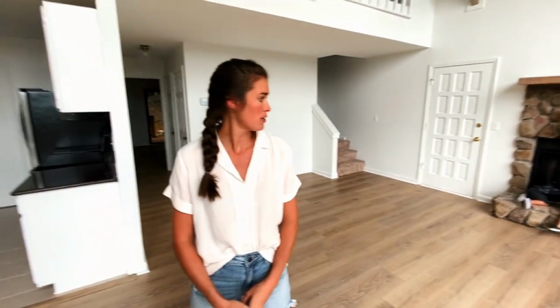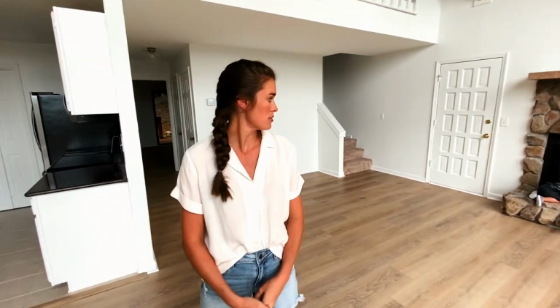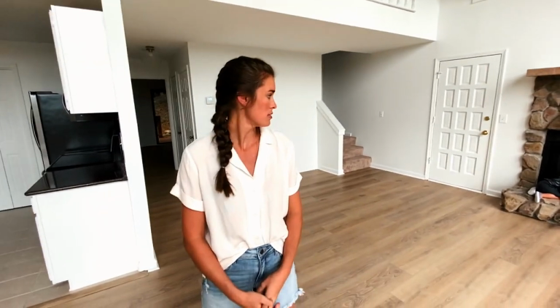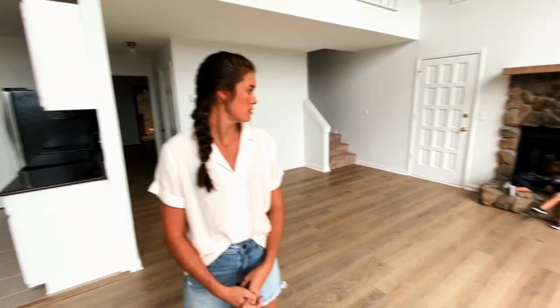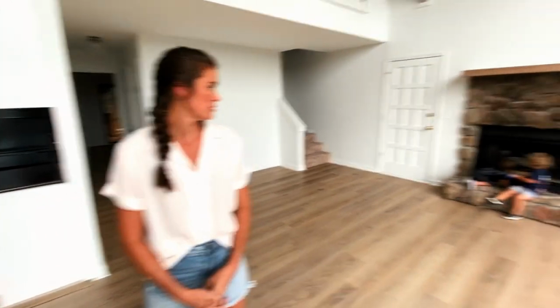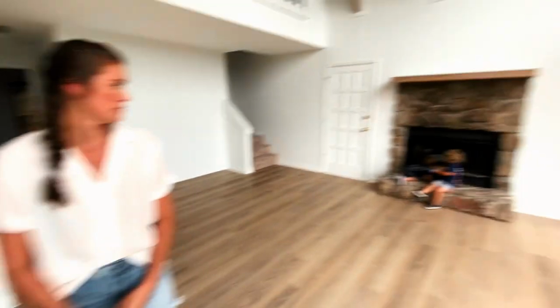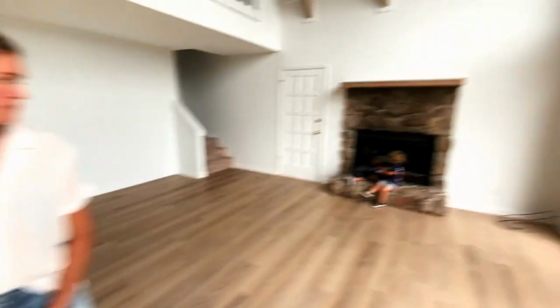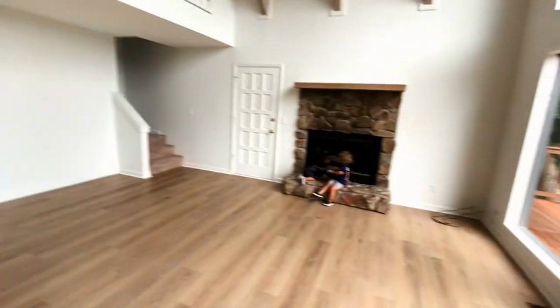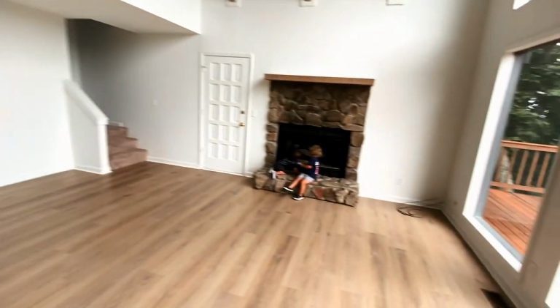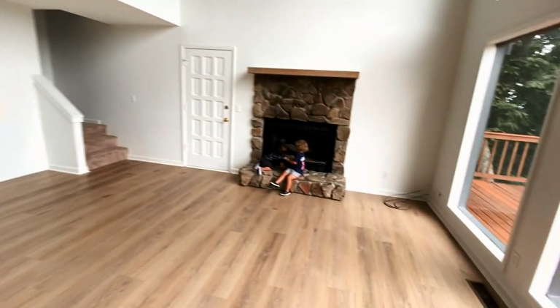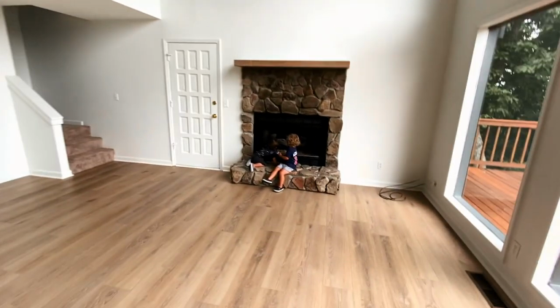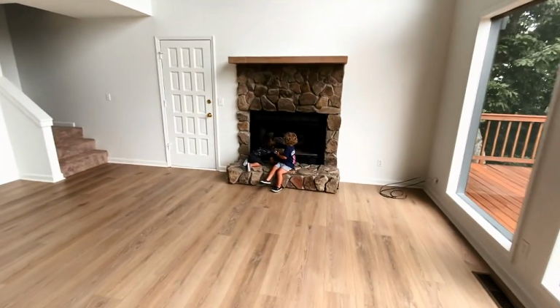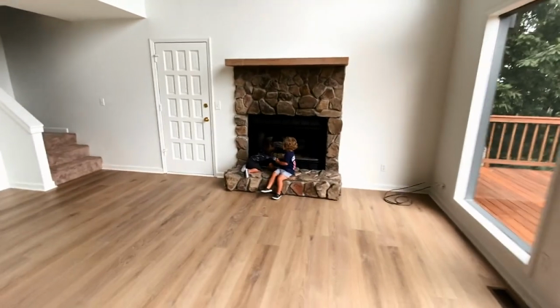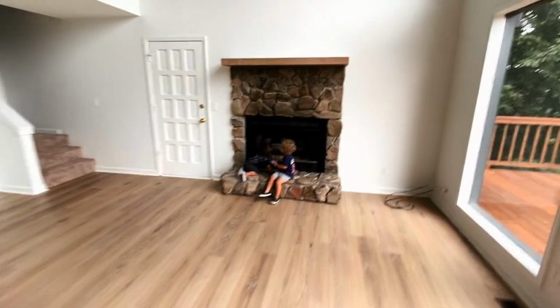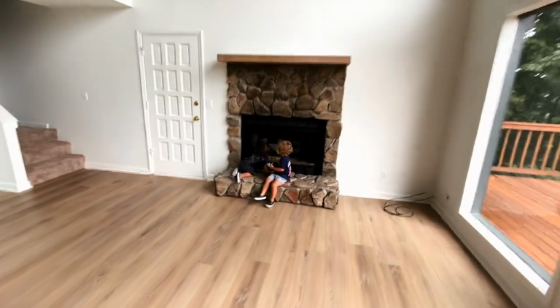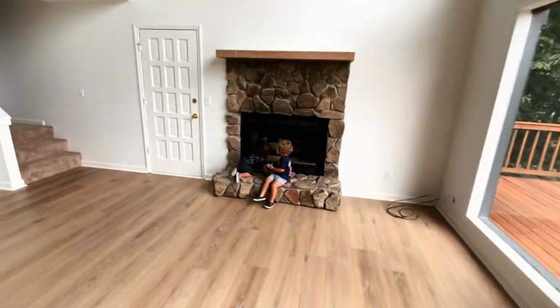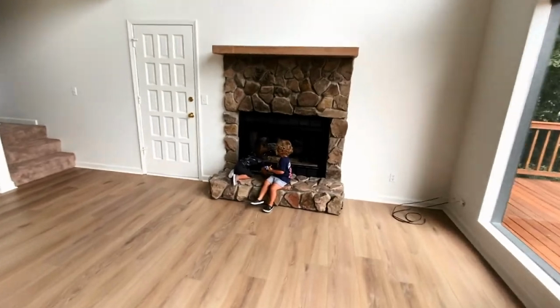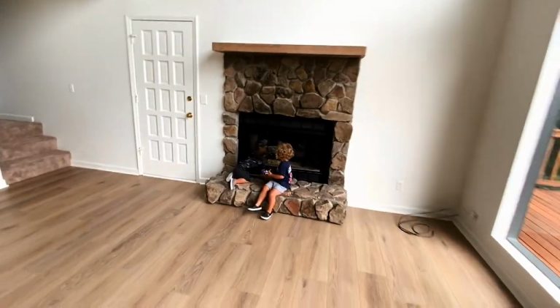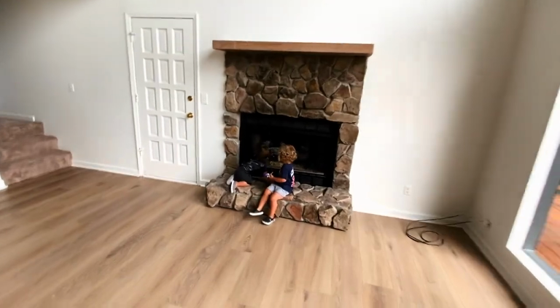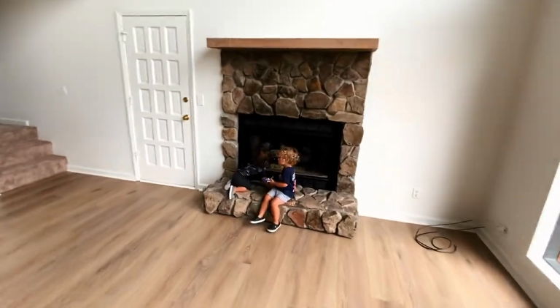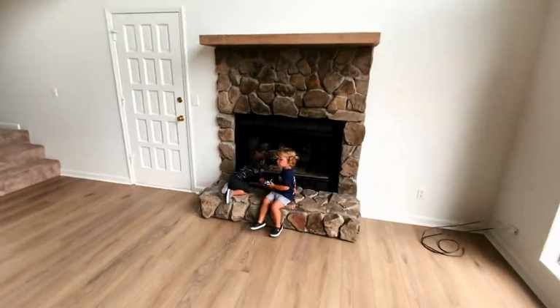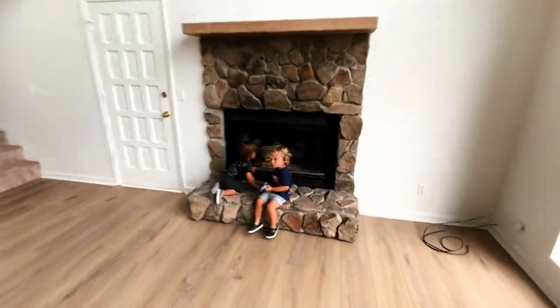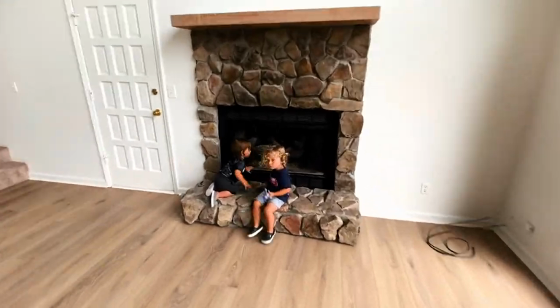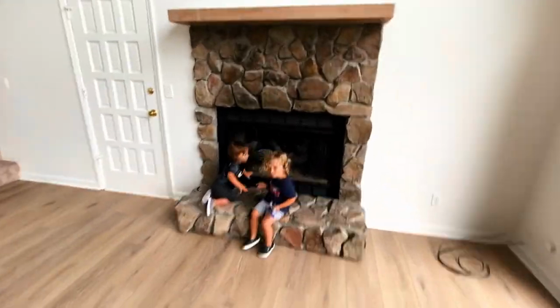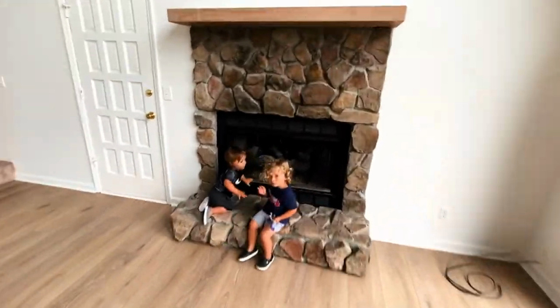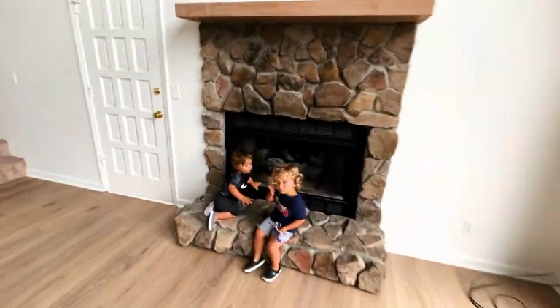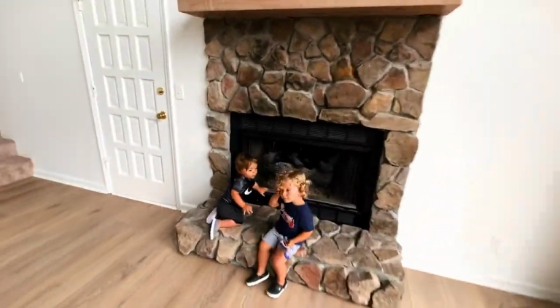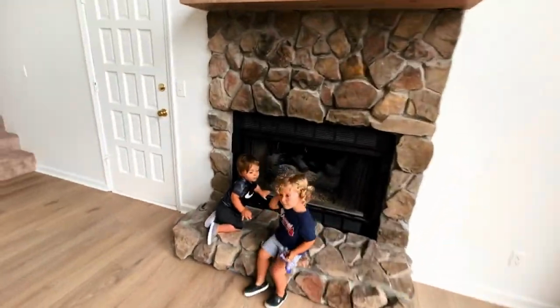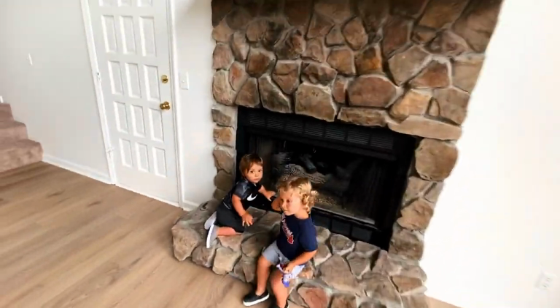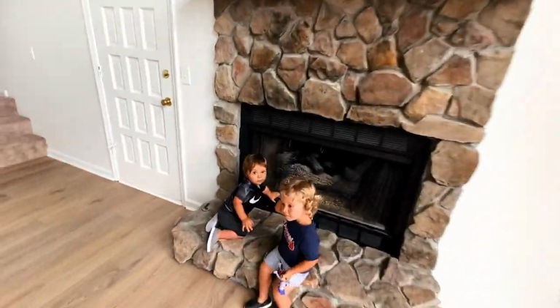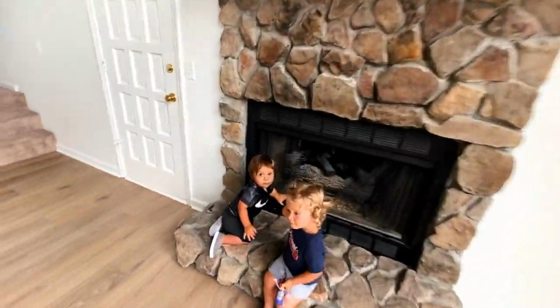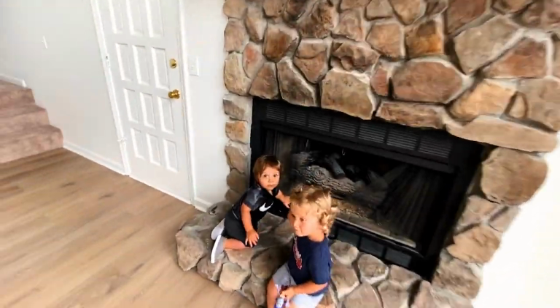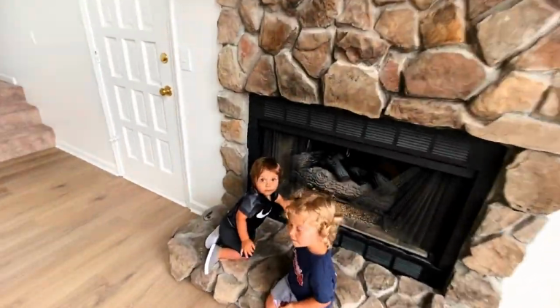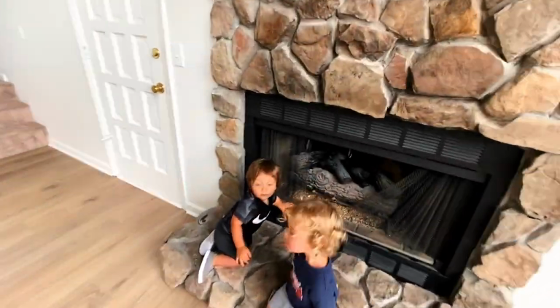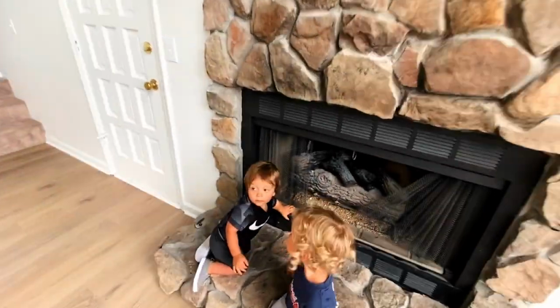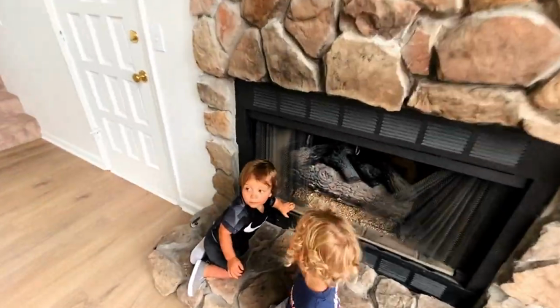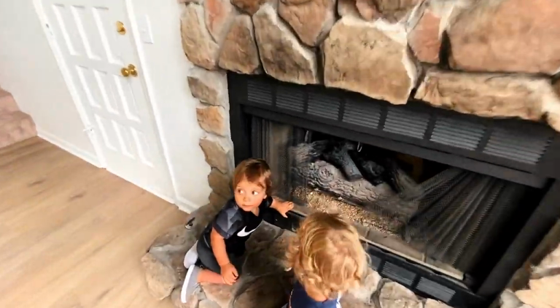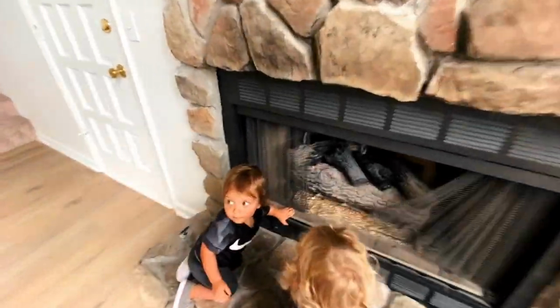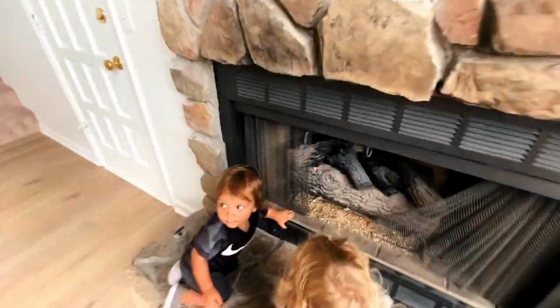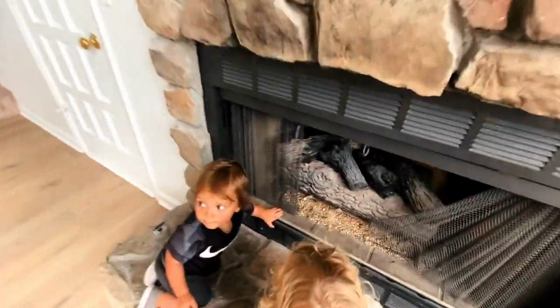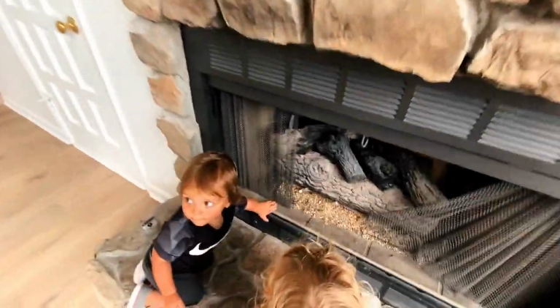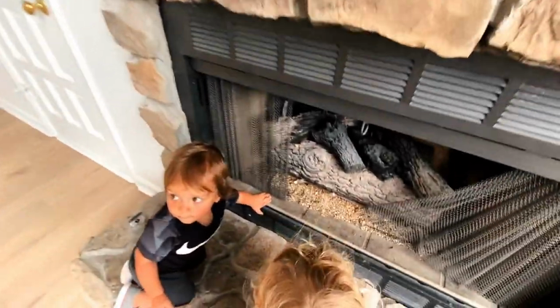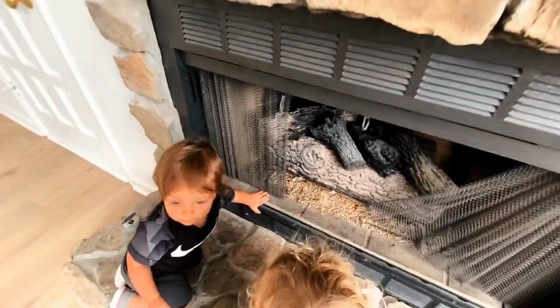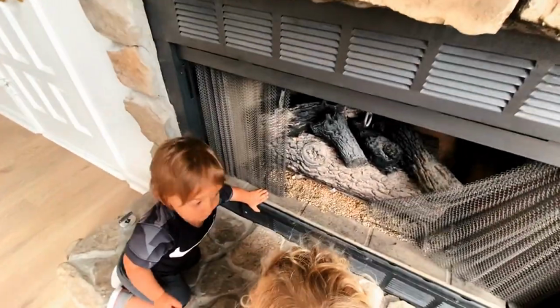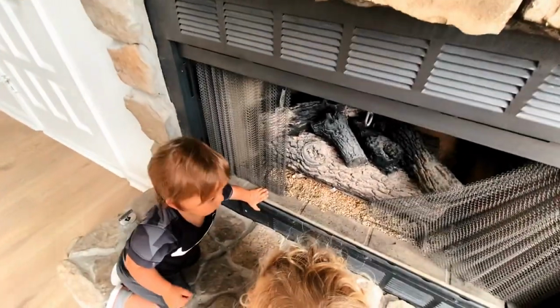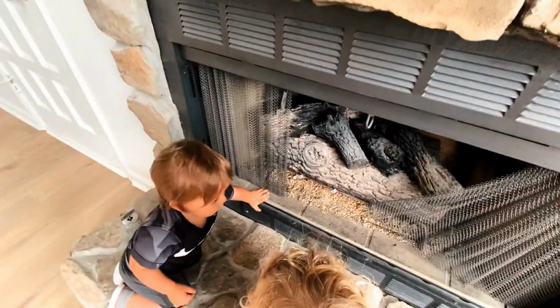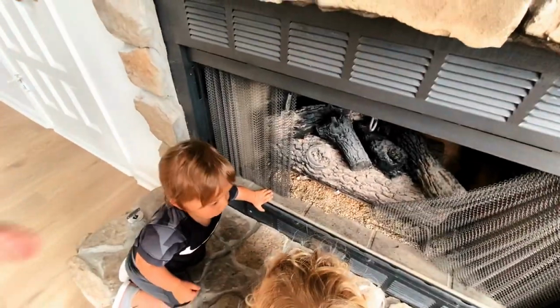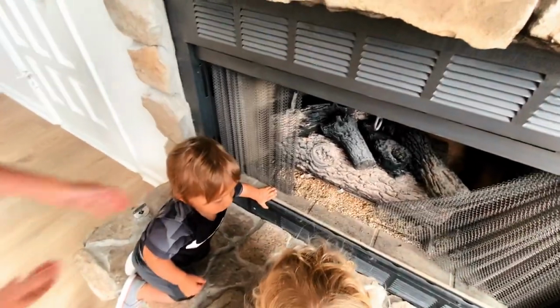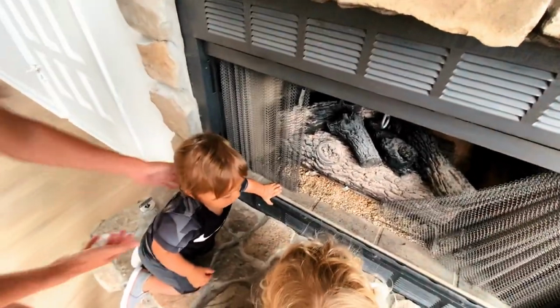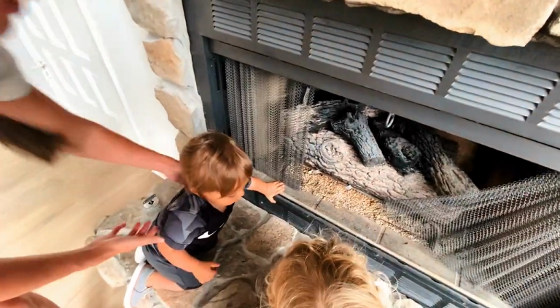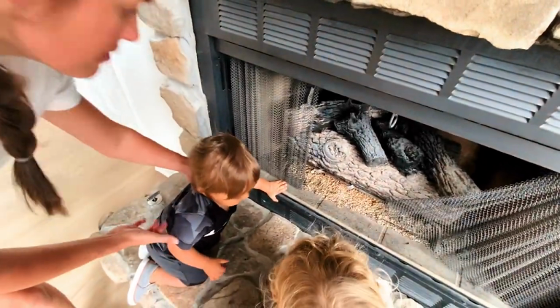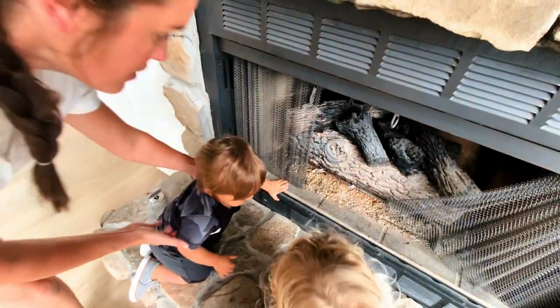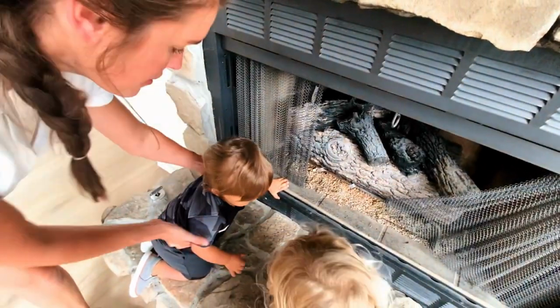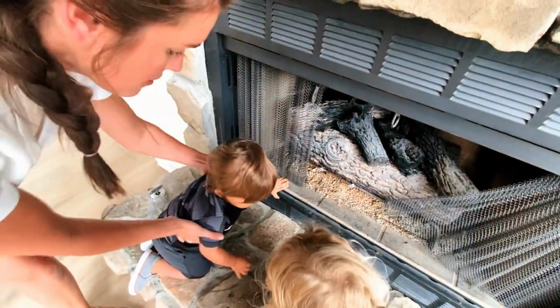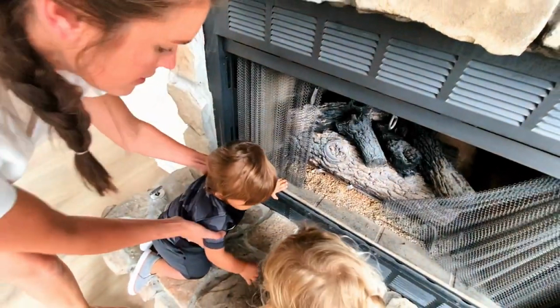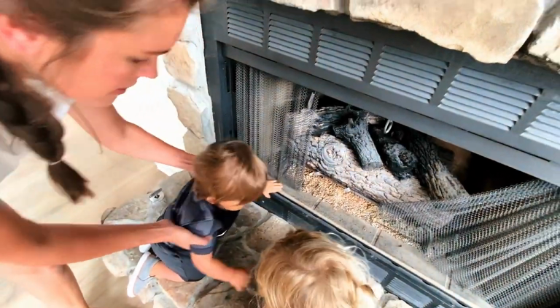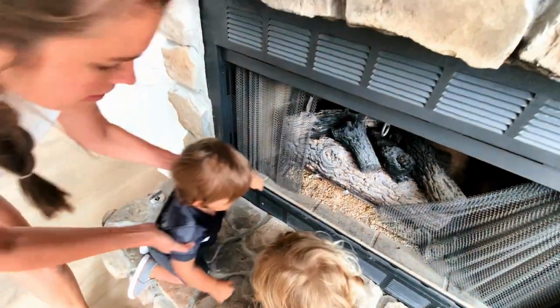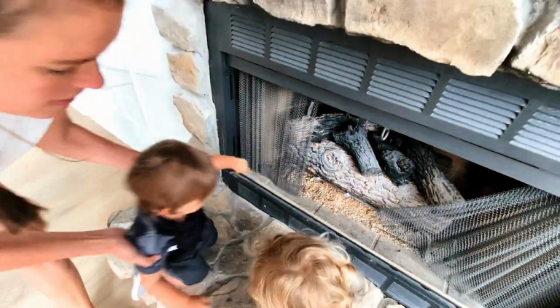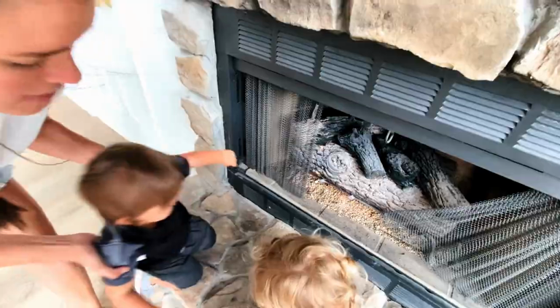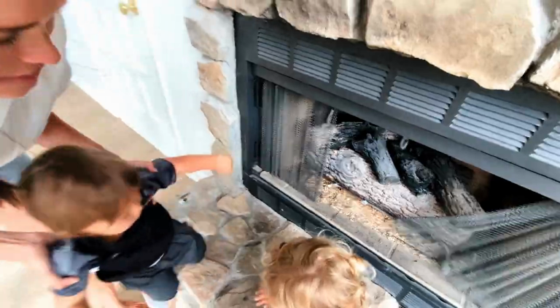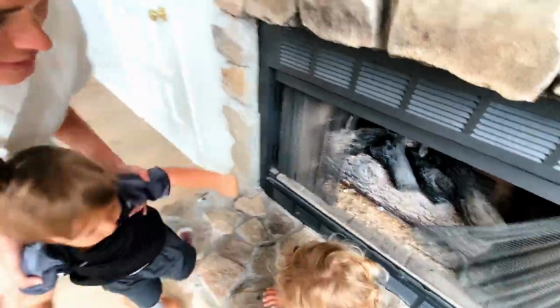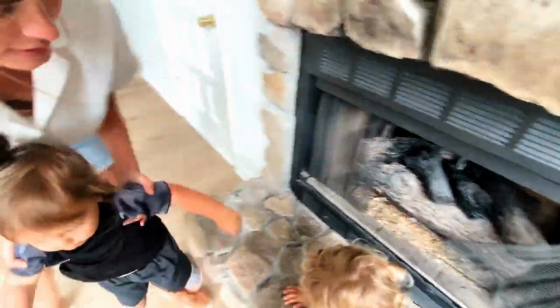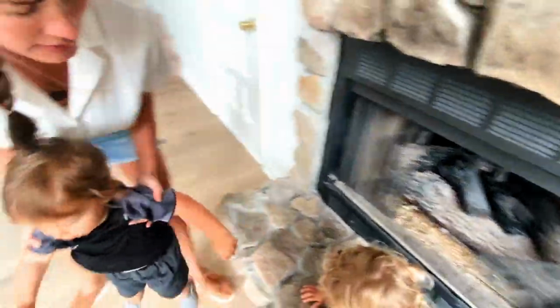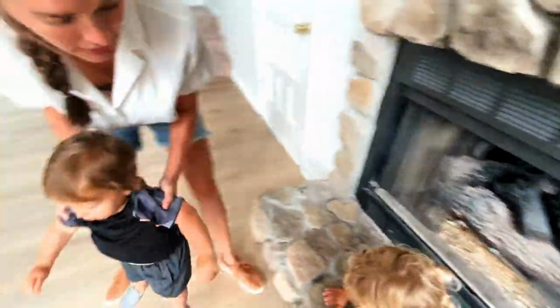Oh, Halston's playing in the fireplace. Pretty typical. No, no, no — he might be eating those things.